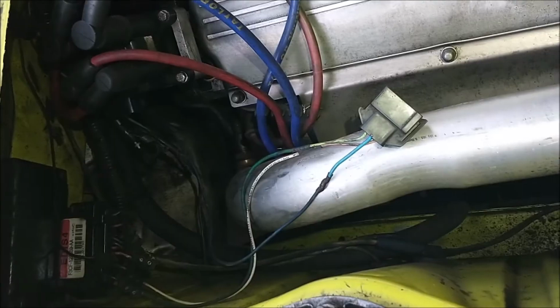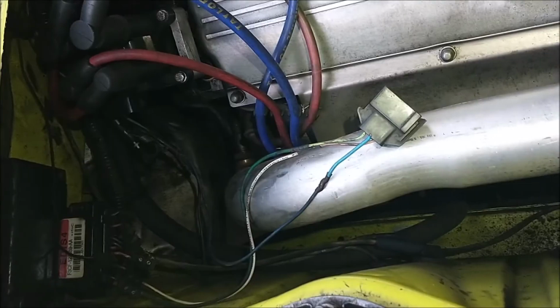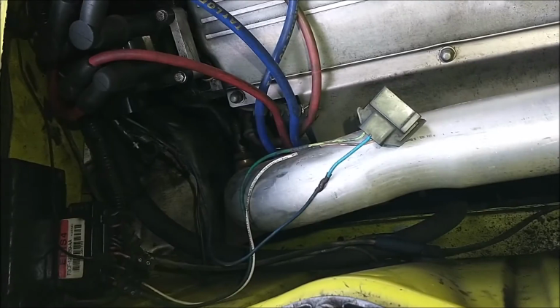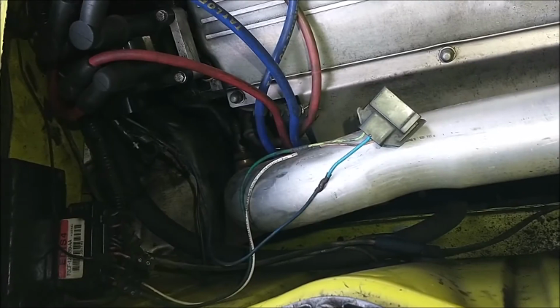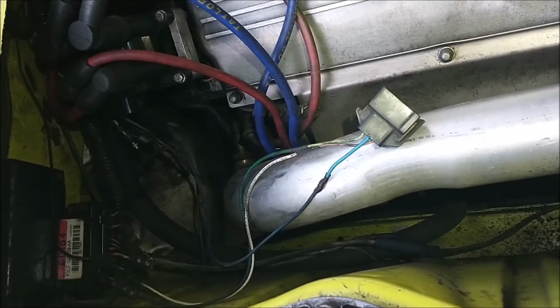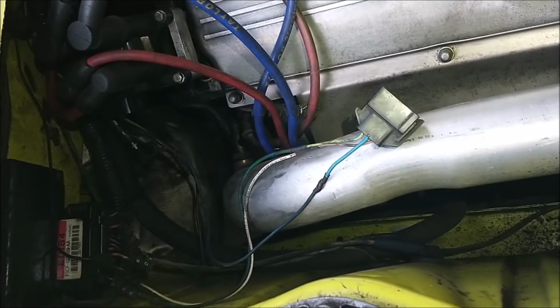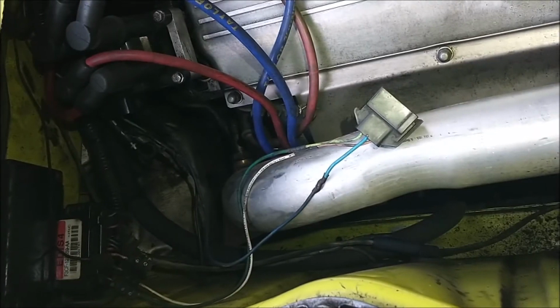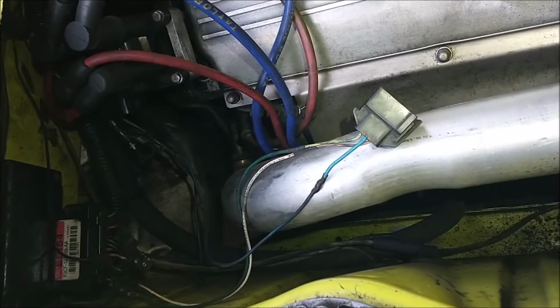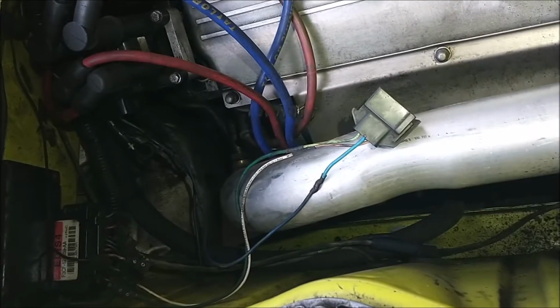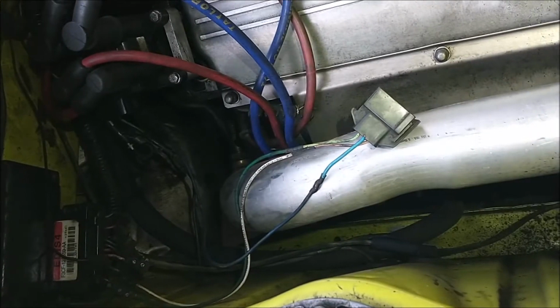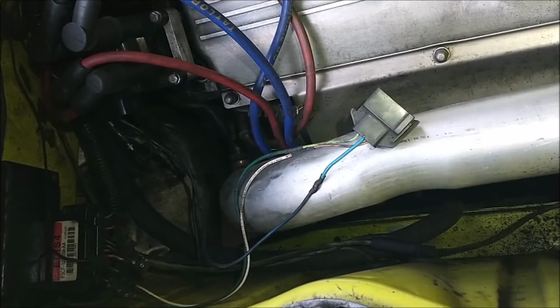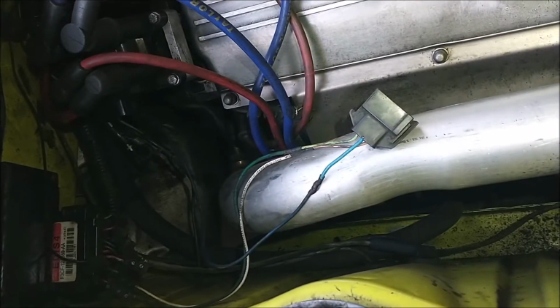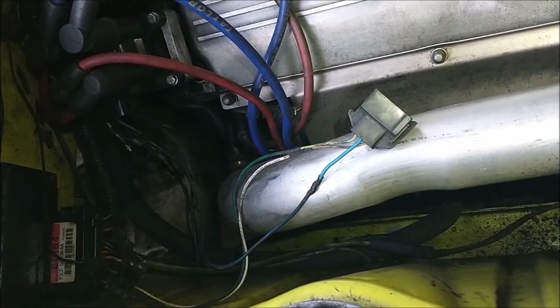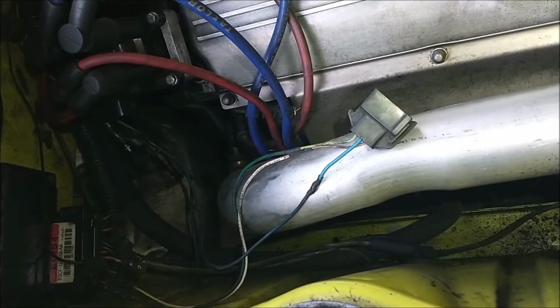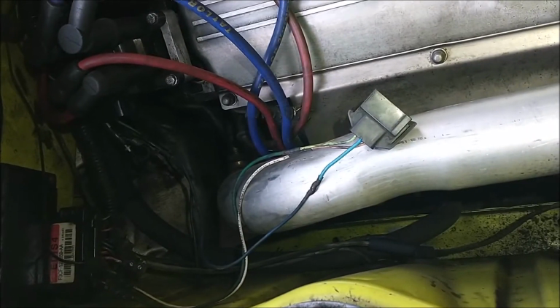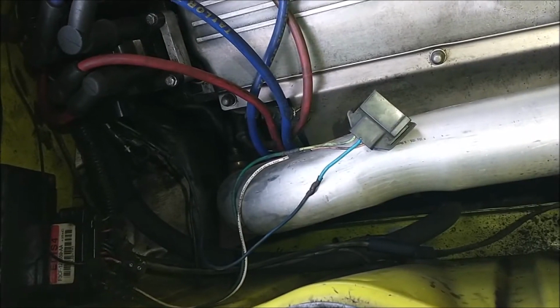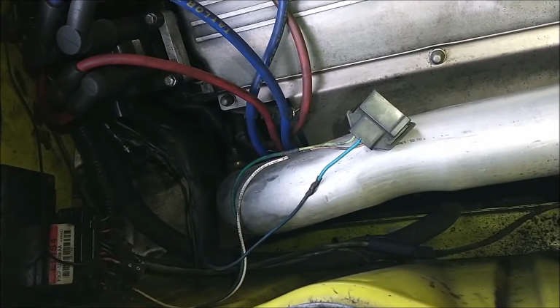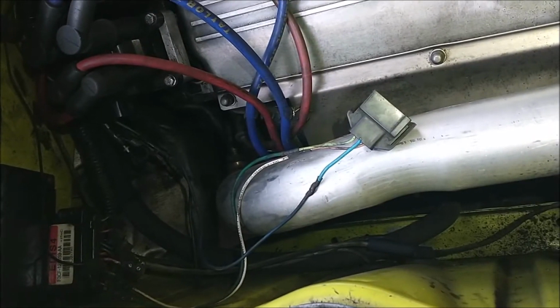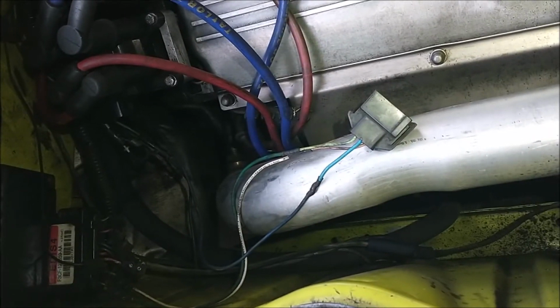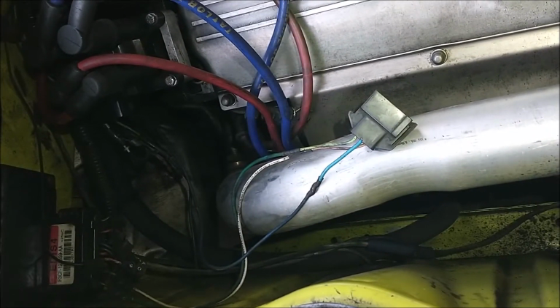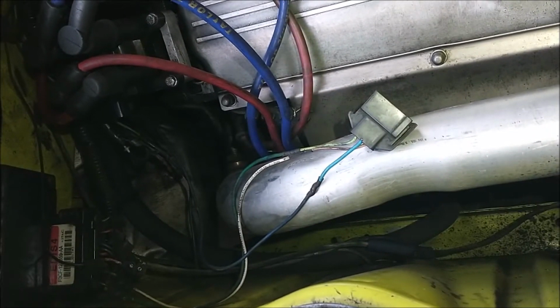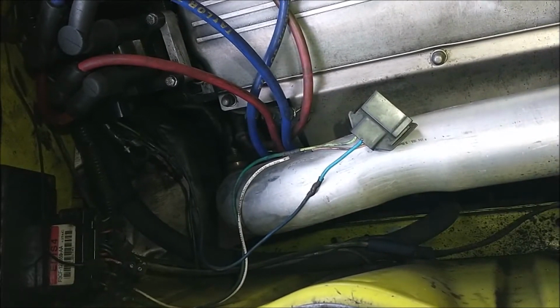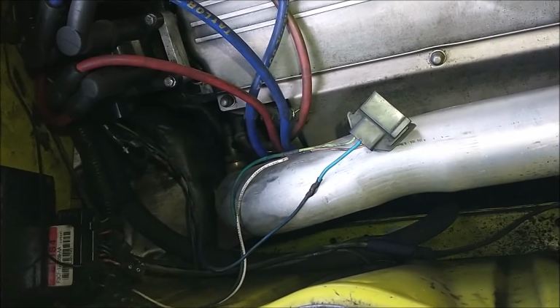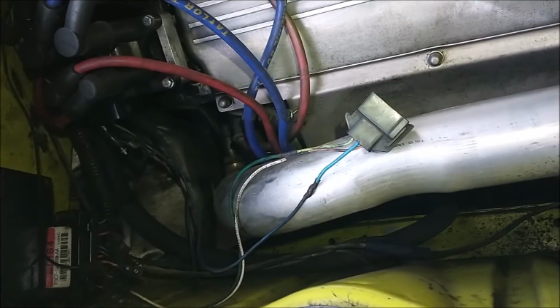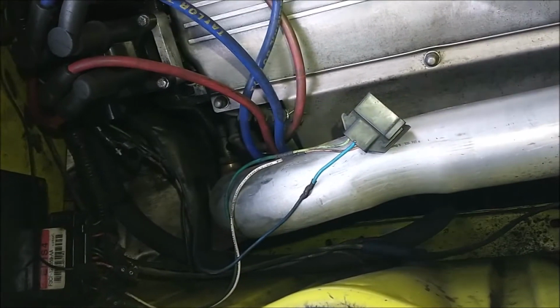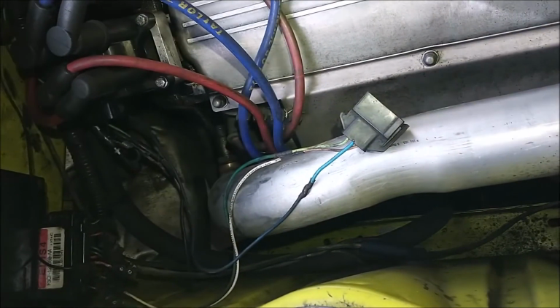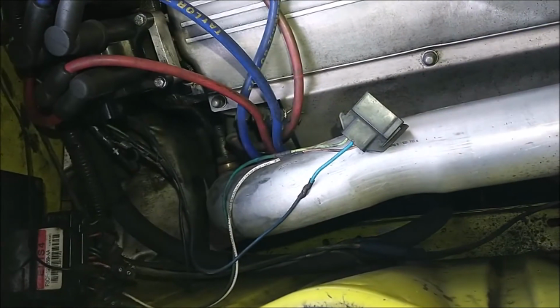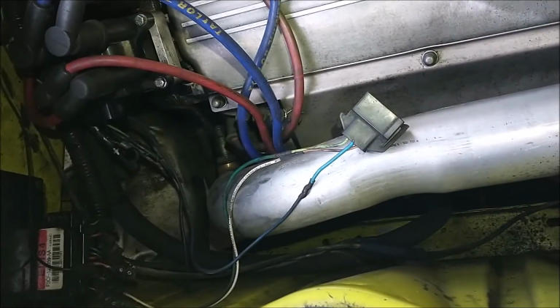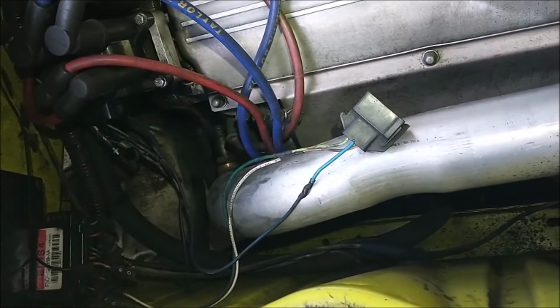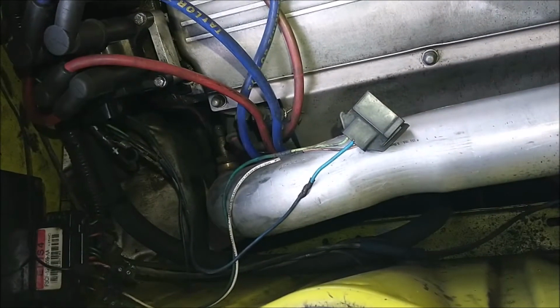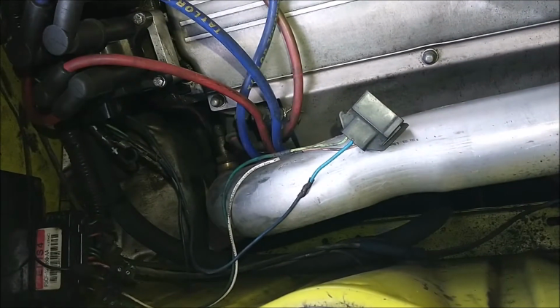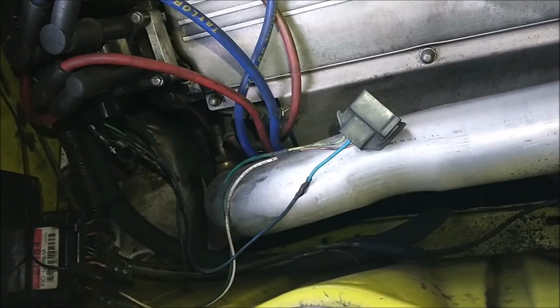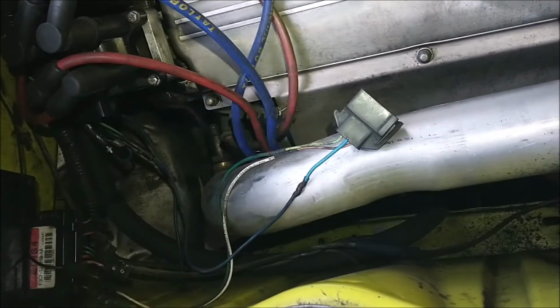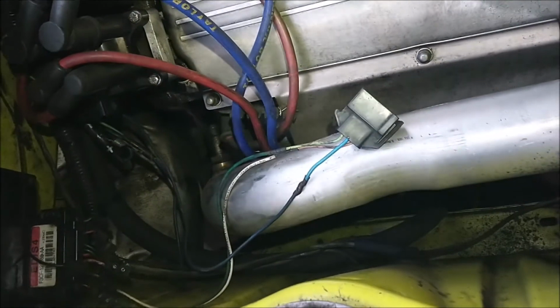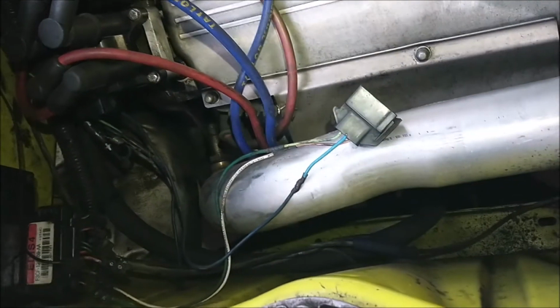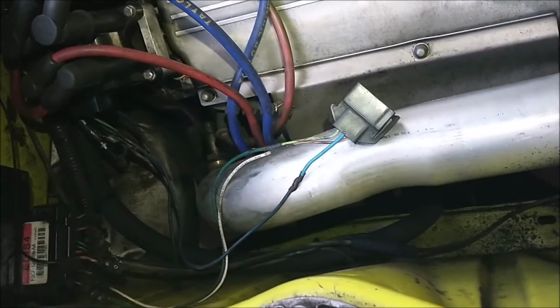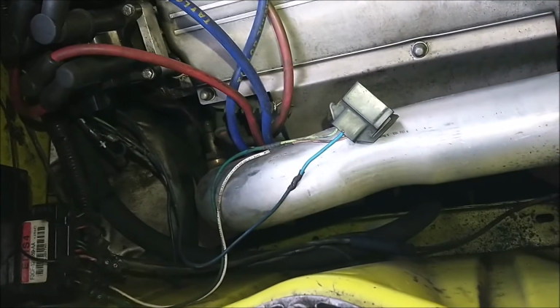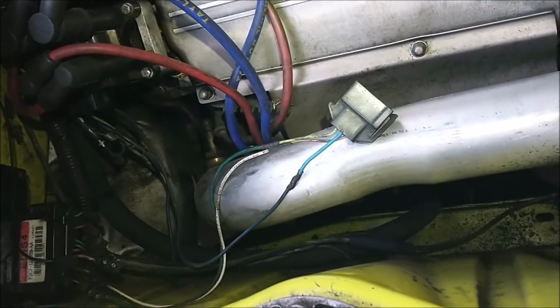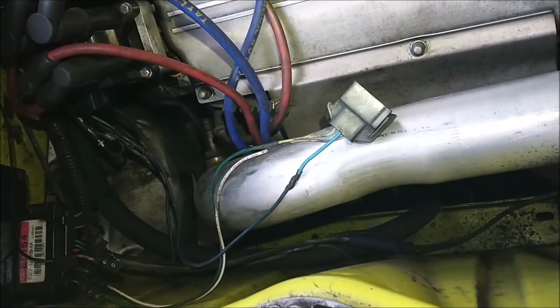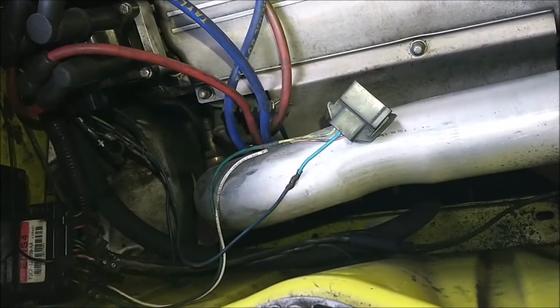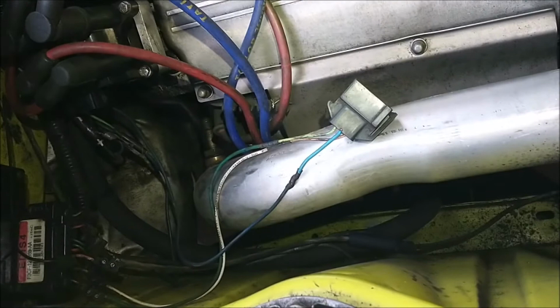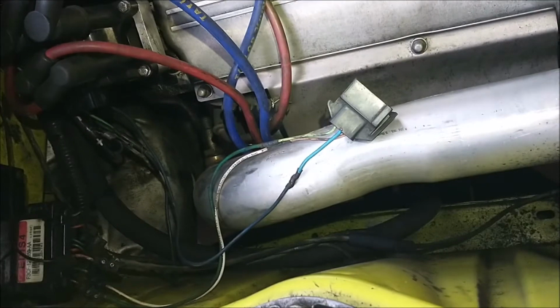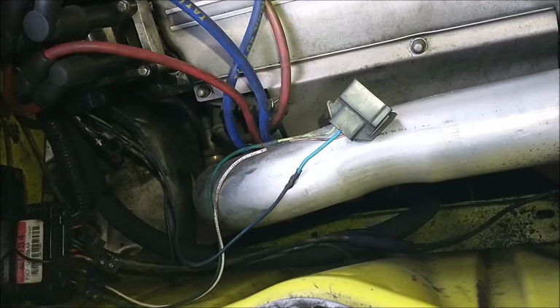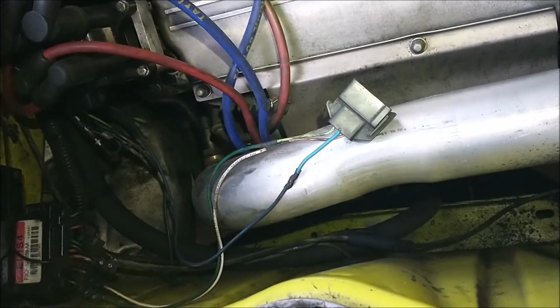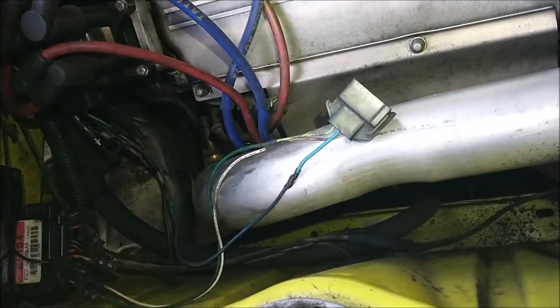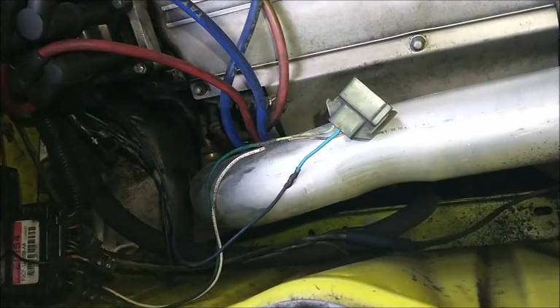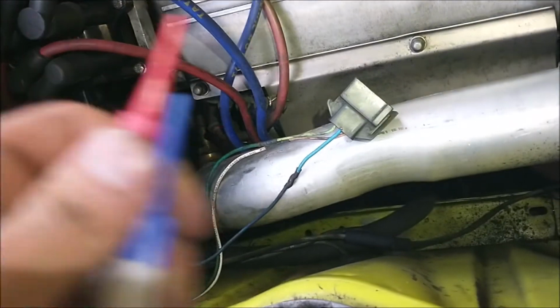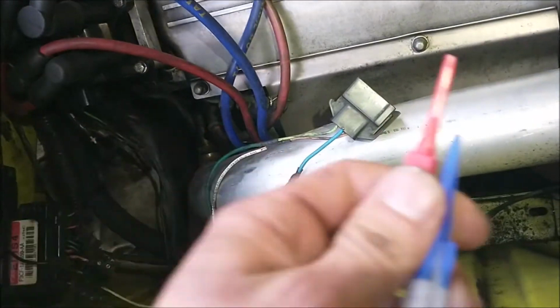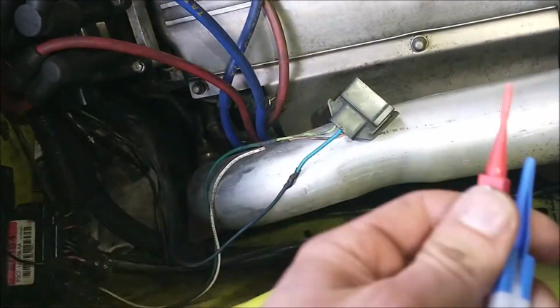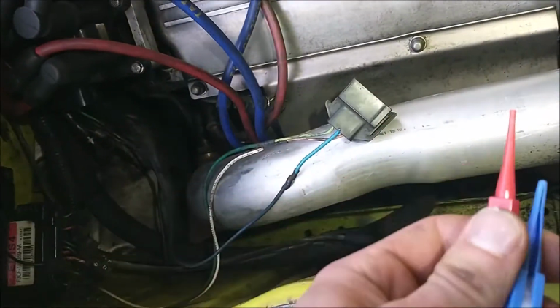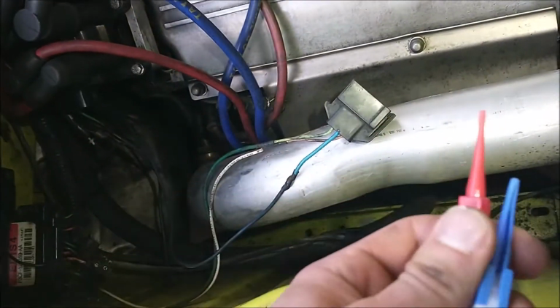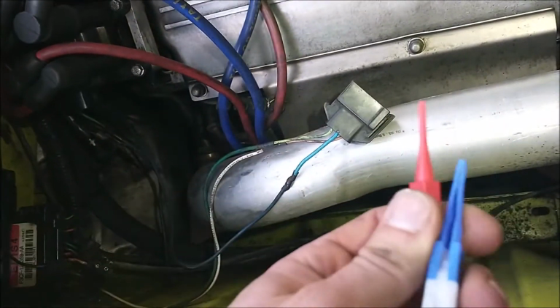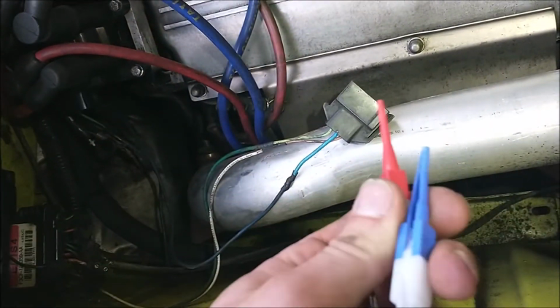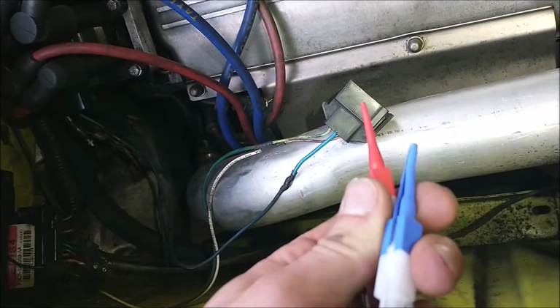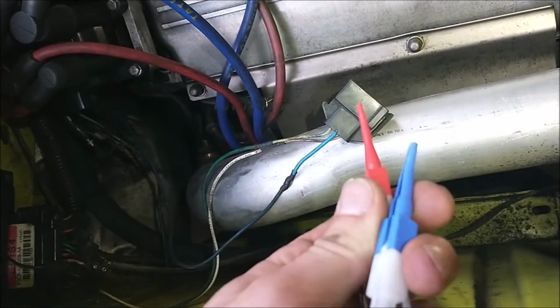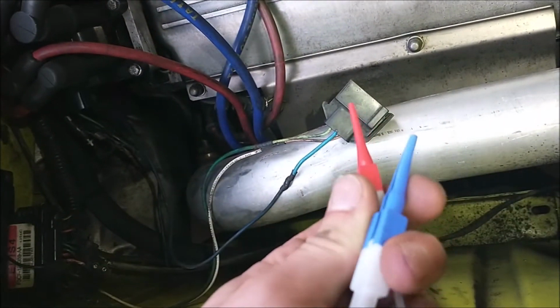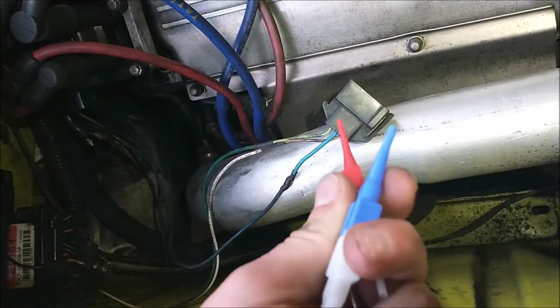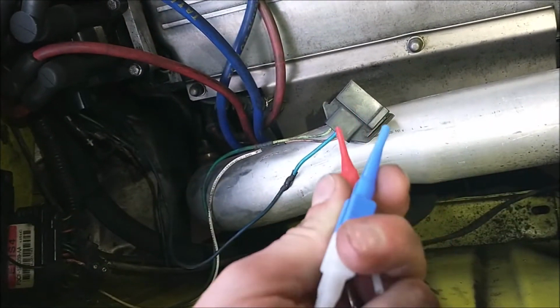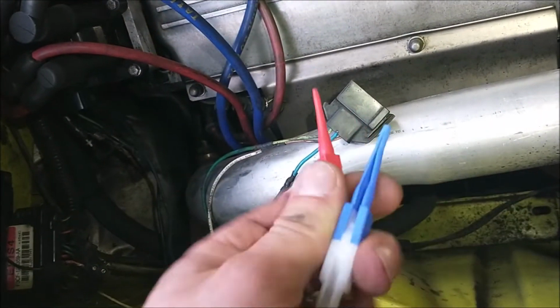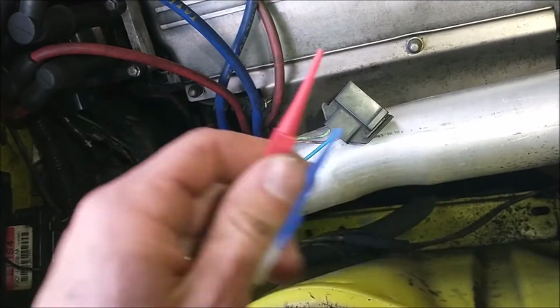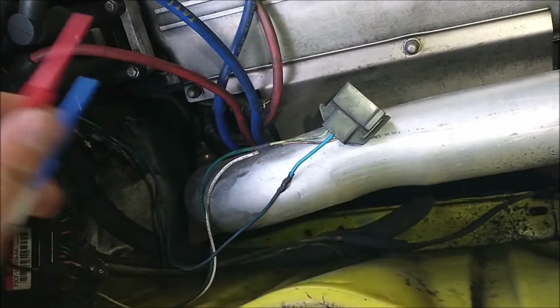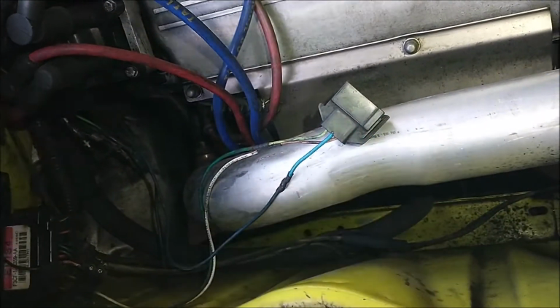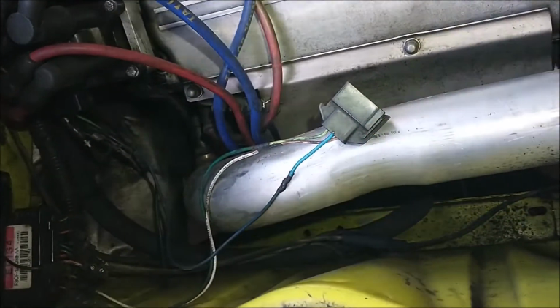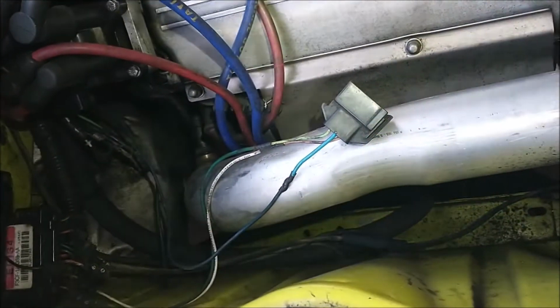Pinning and de-pinning EDIS connectors is actually pretty easy. You don't need any special tools — stuff like this, you don't need it.